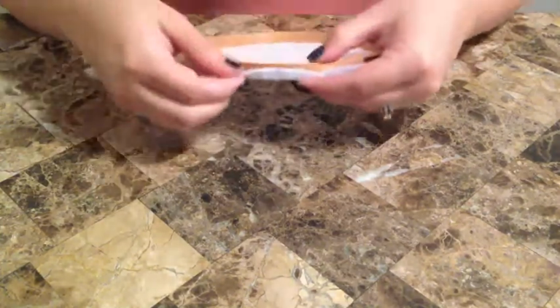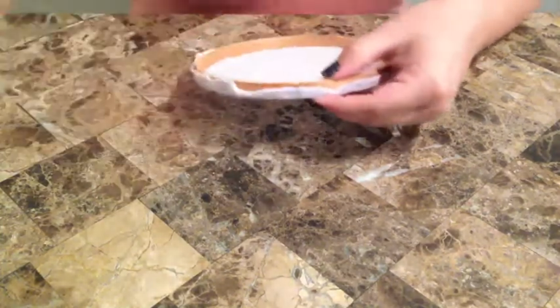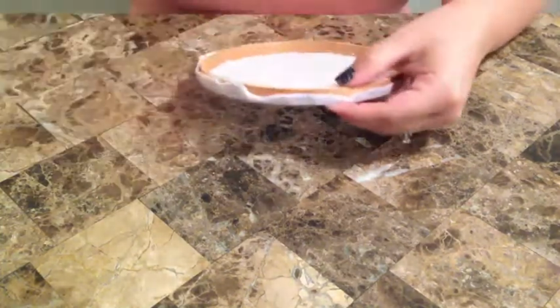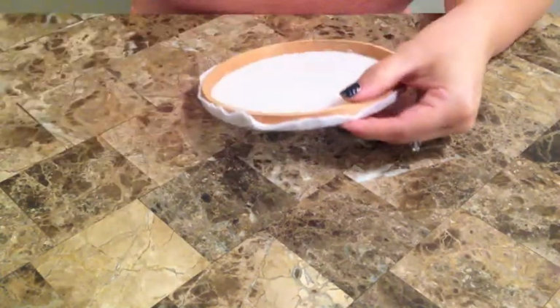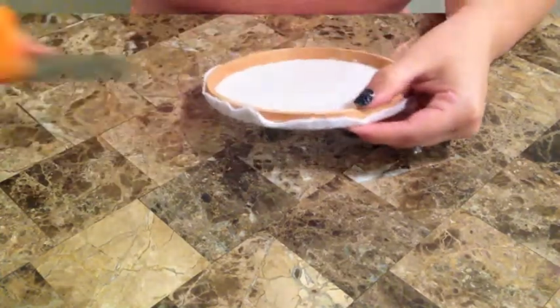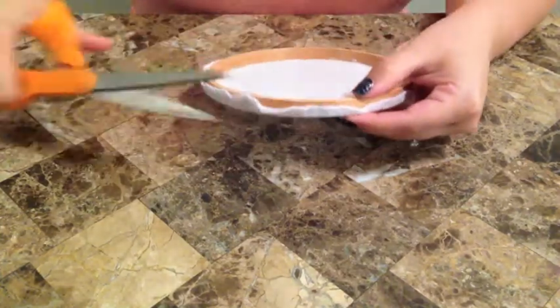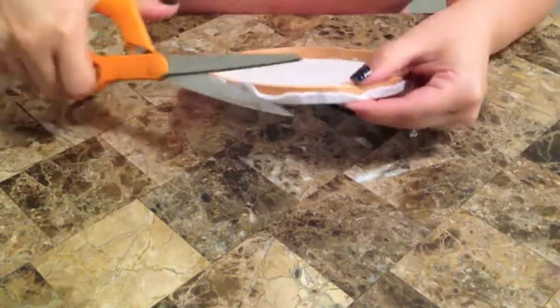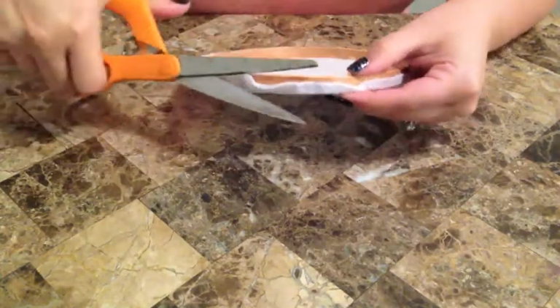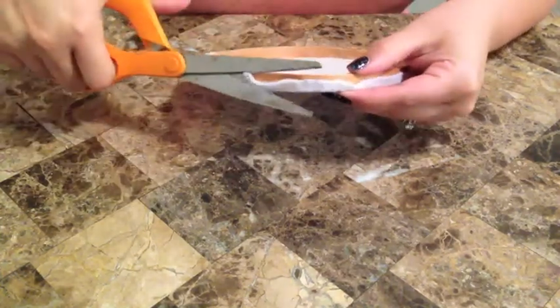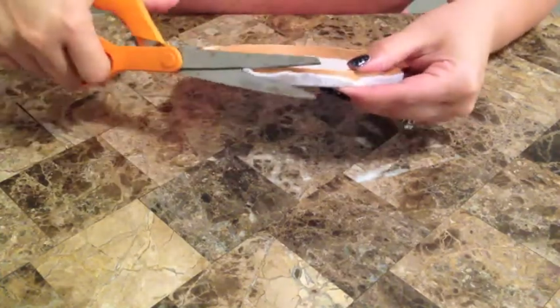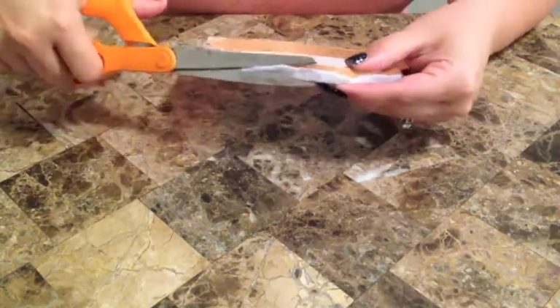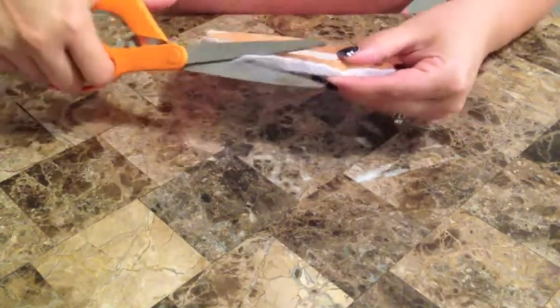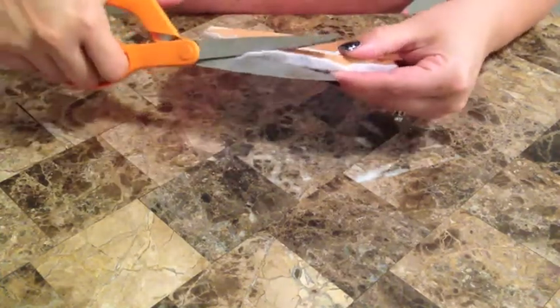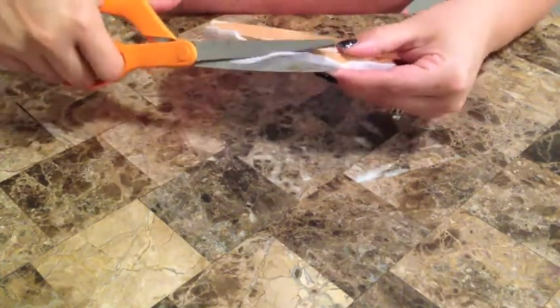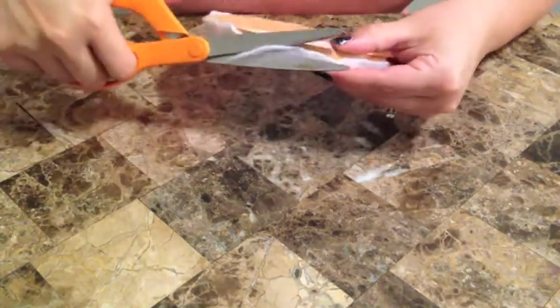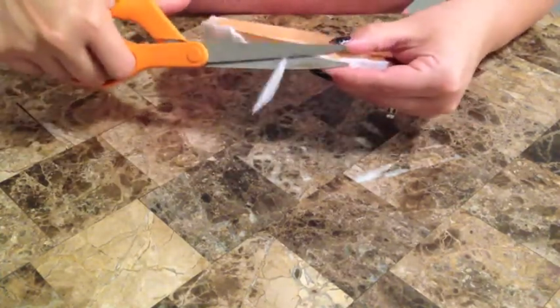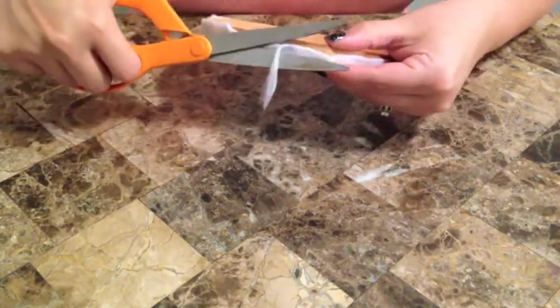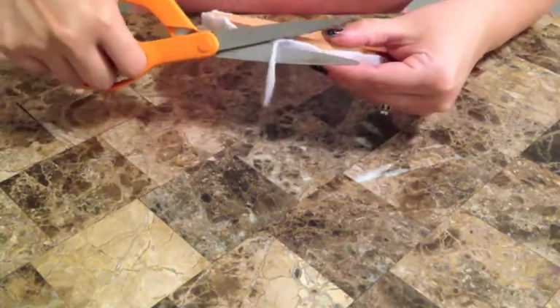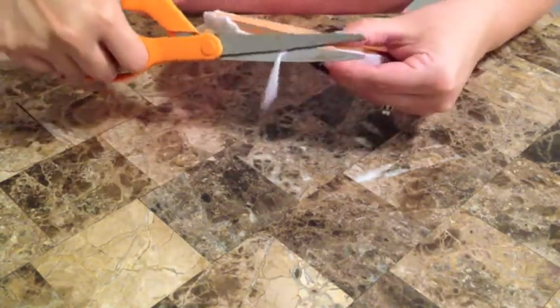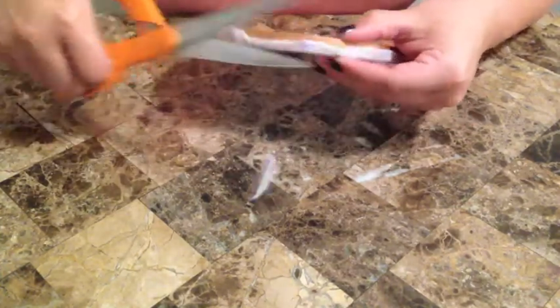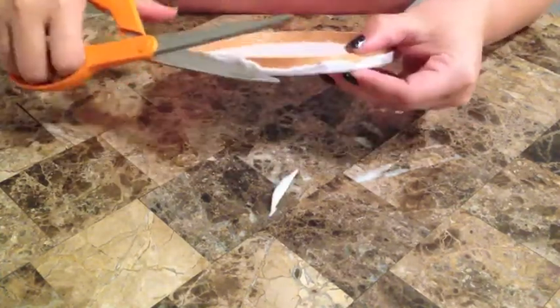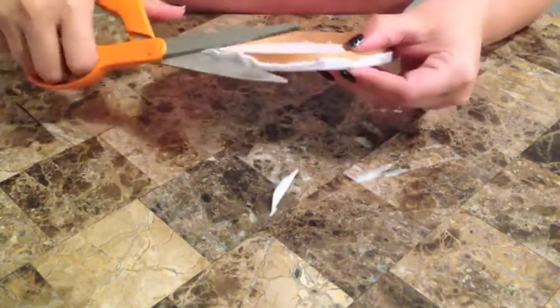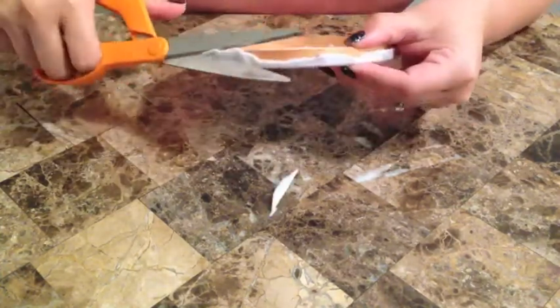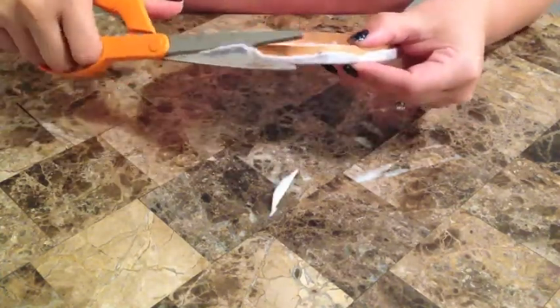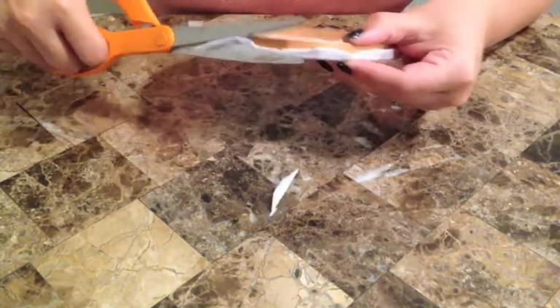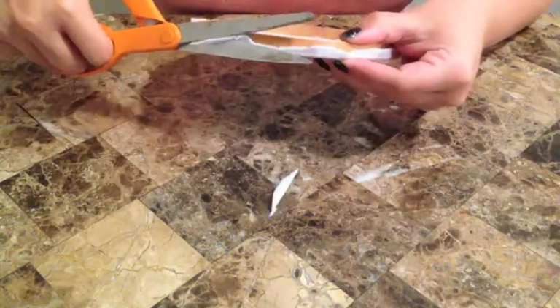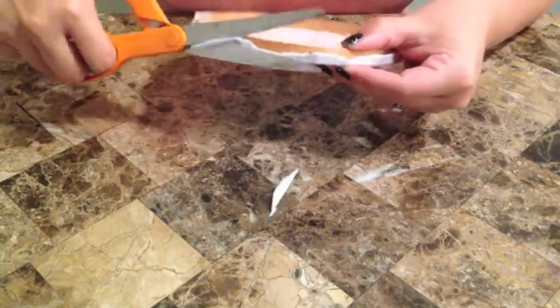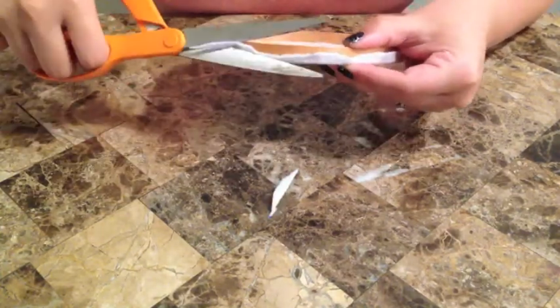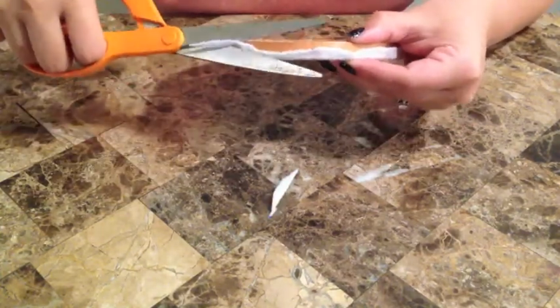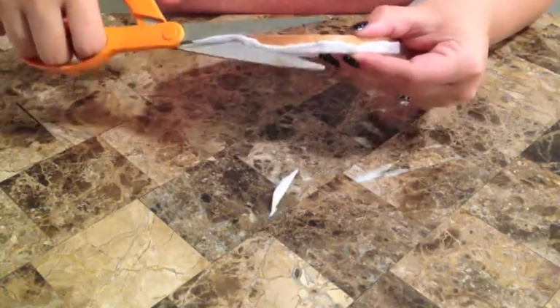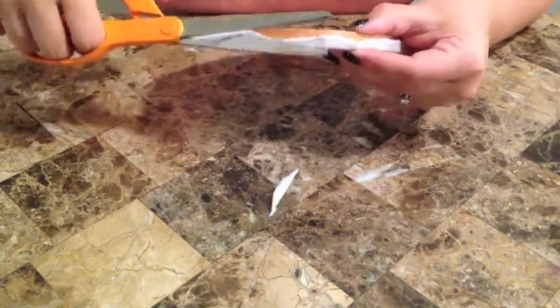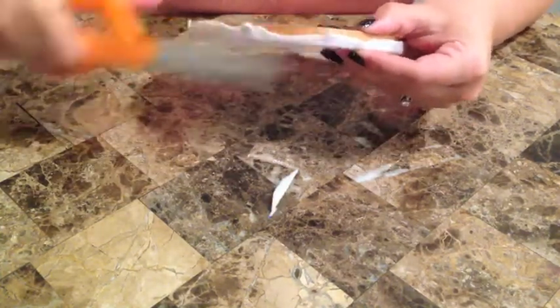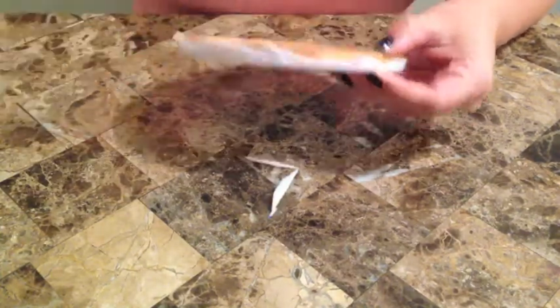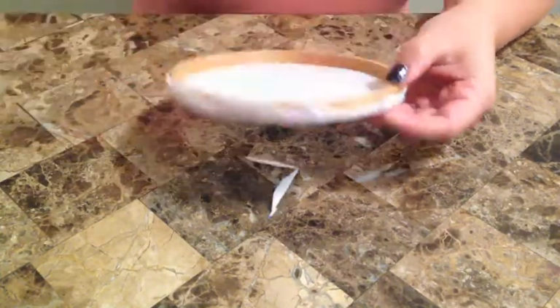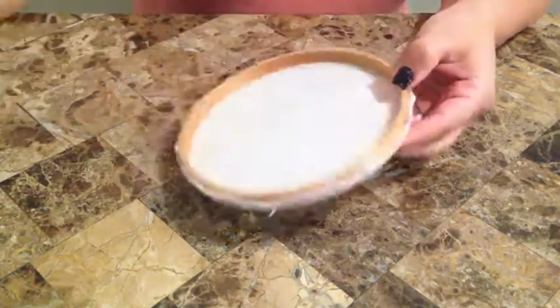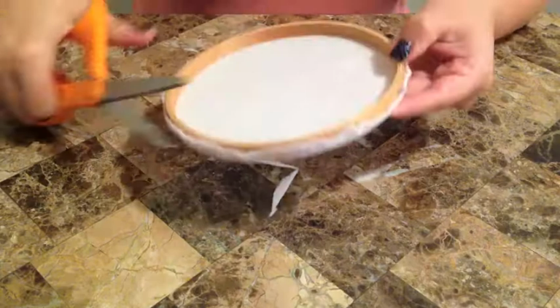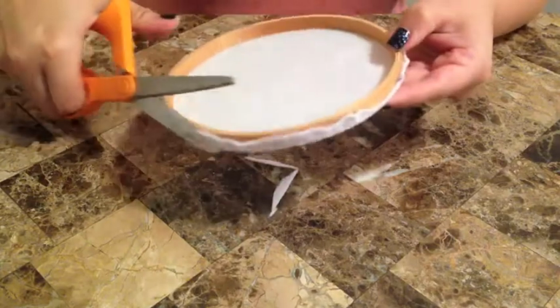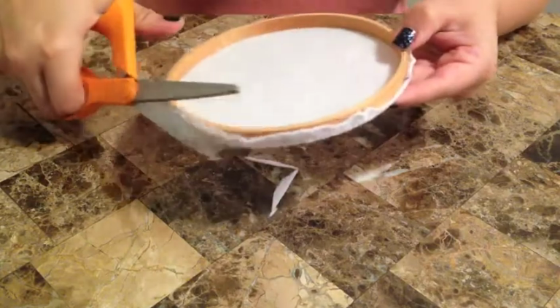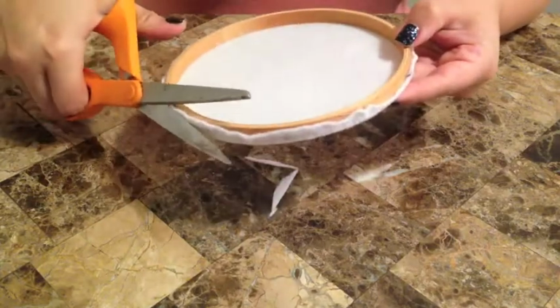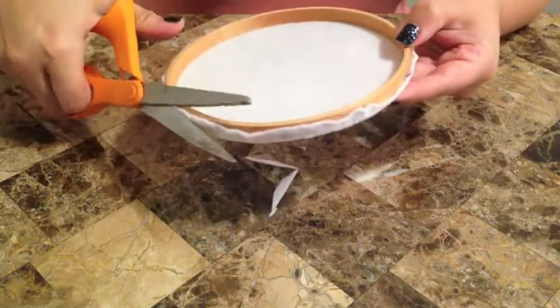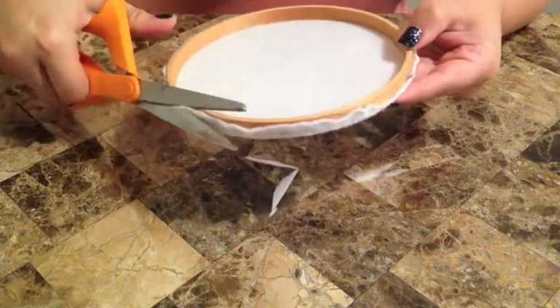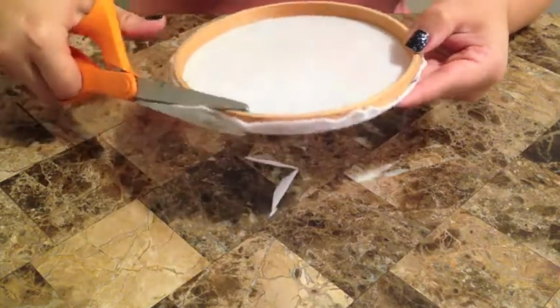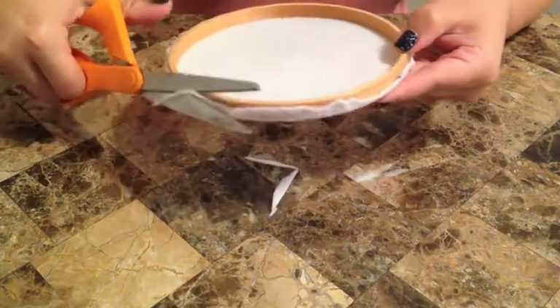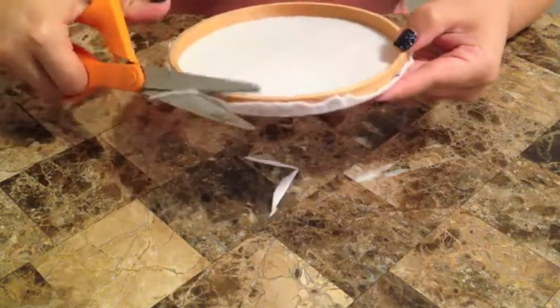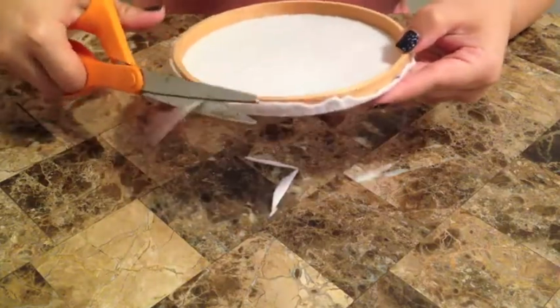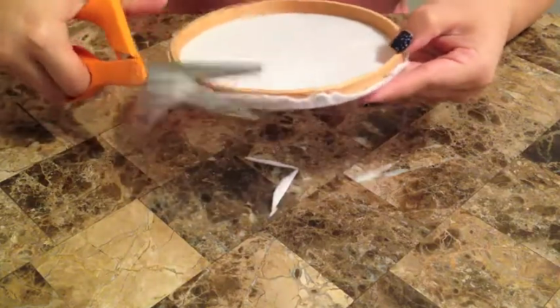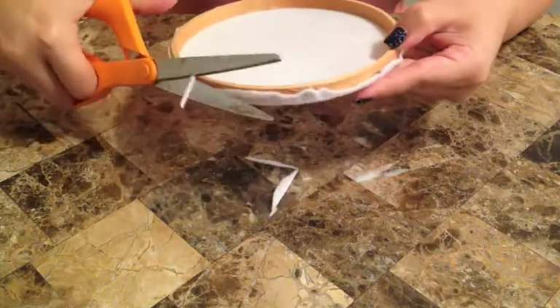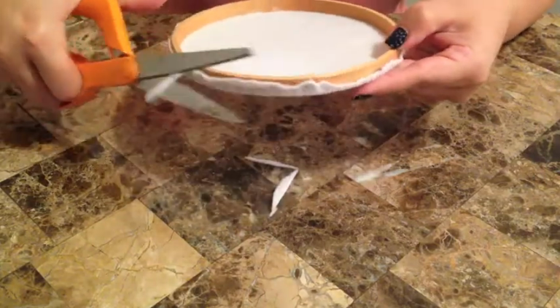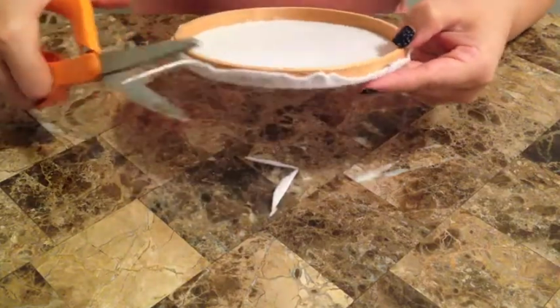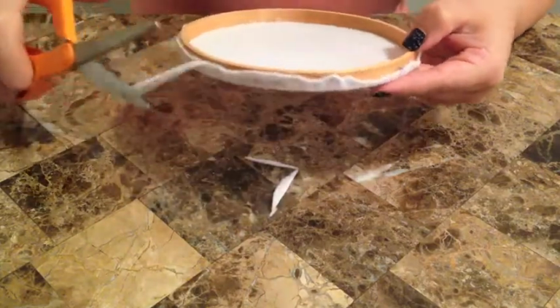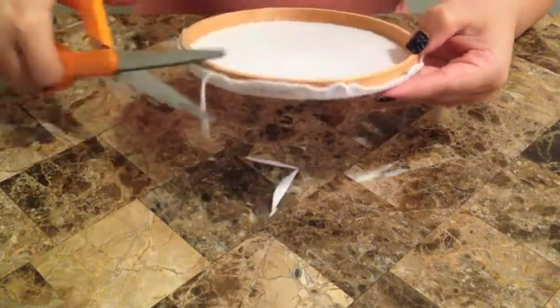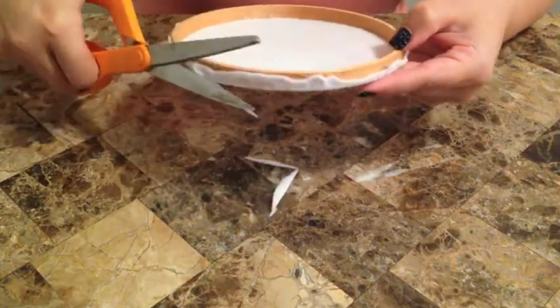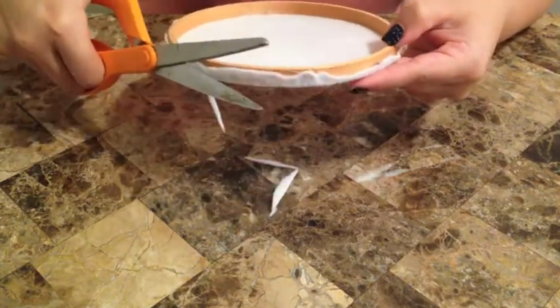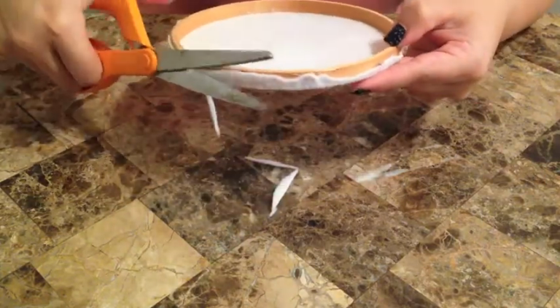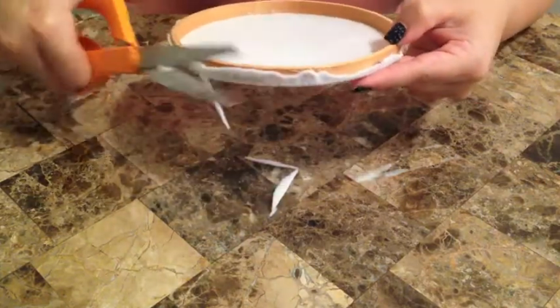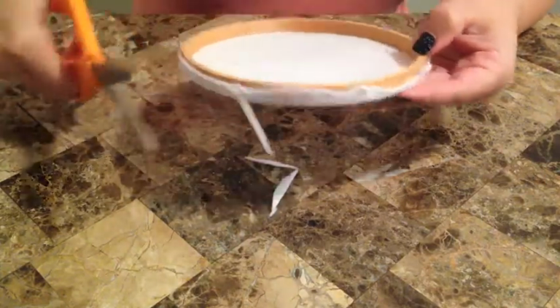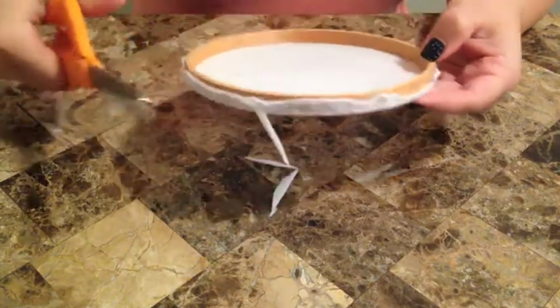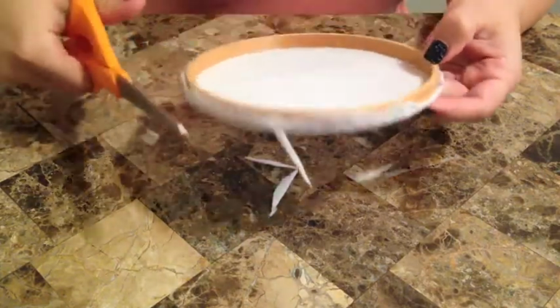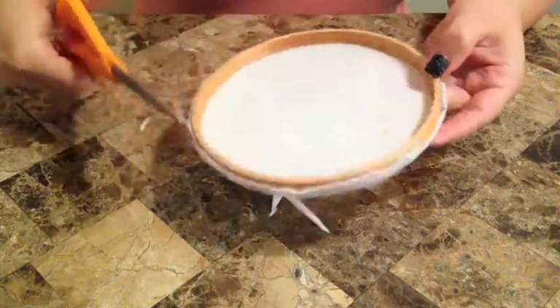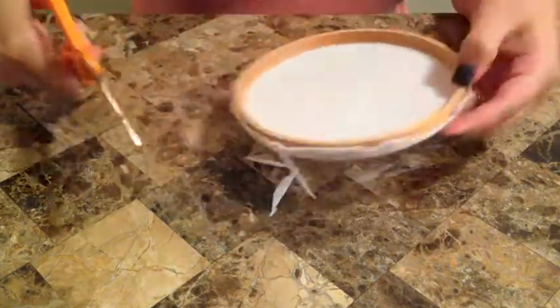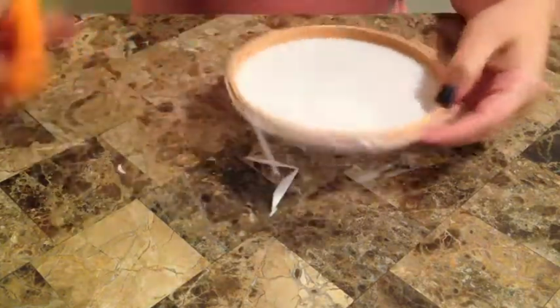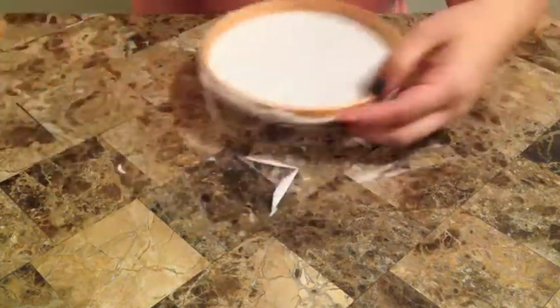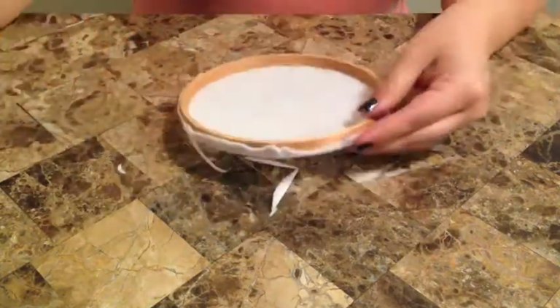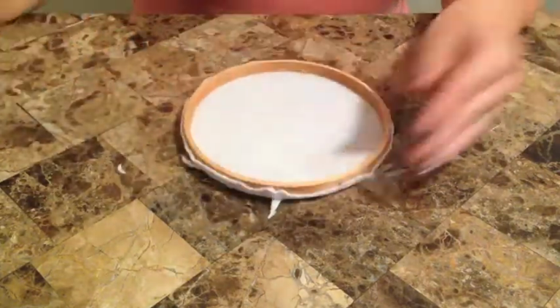You want to make sure that there's no extra felt around the rim of the hoop just so it makes it clean. So just go ahead and get rid of that.